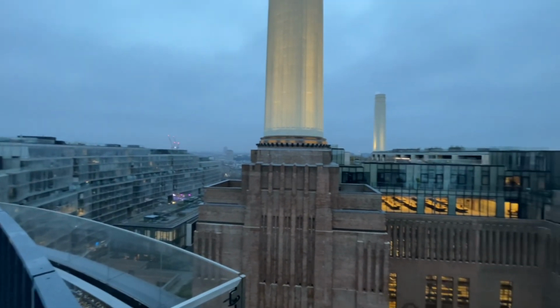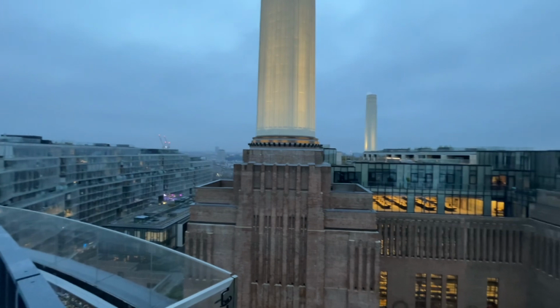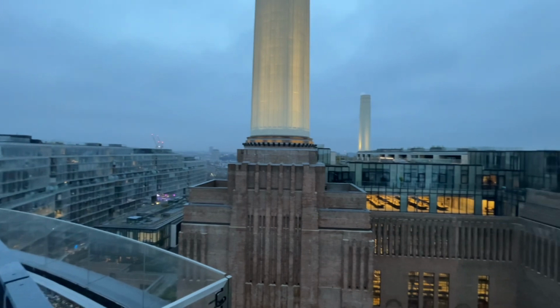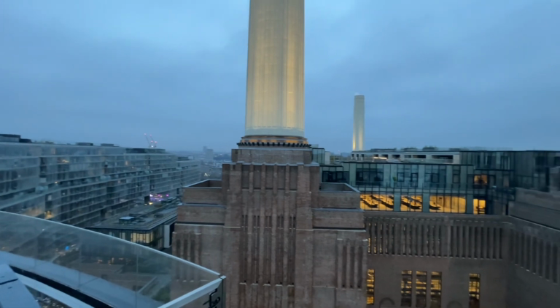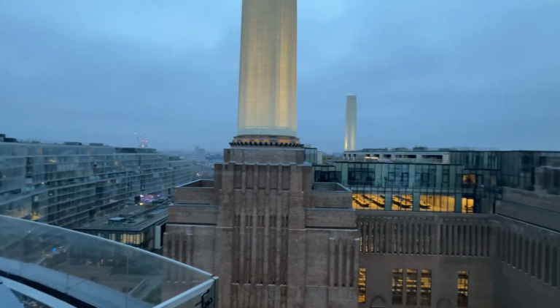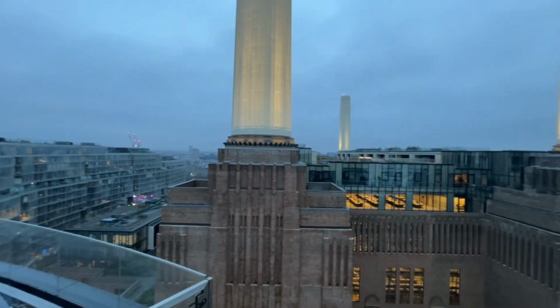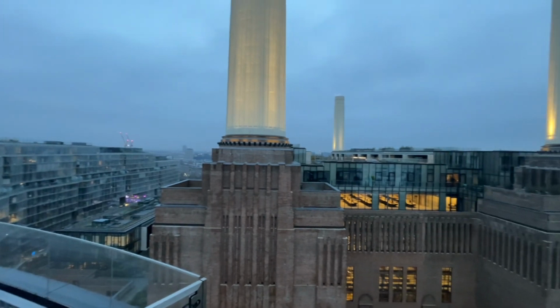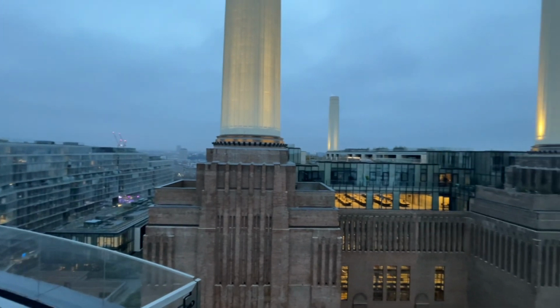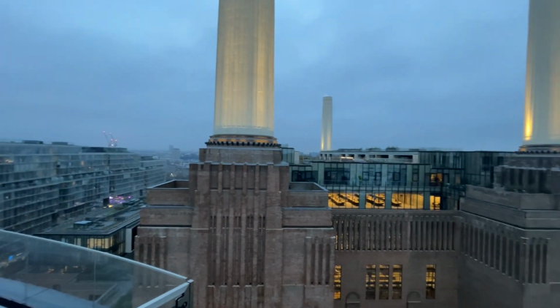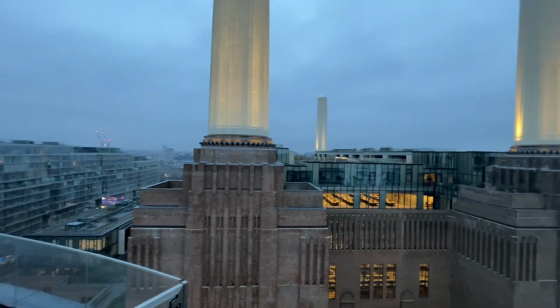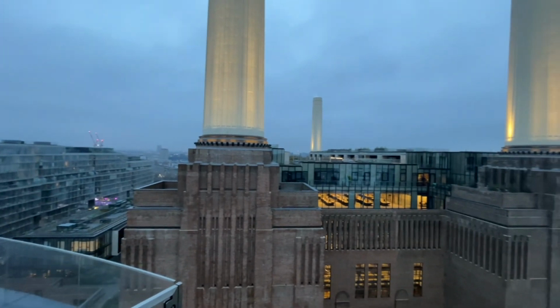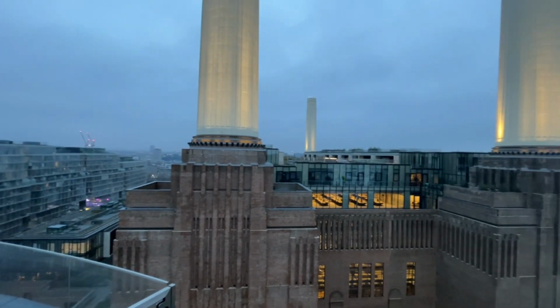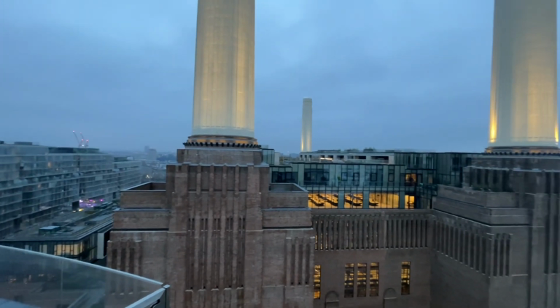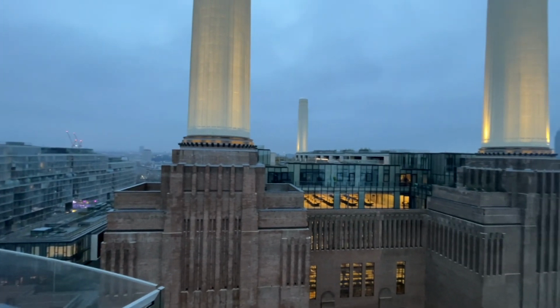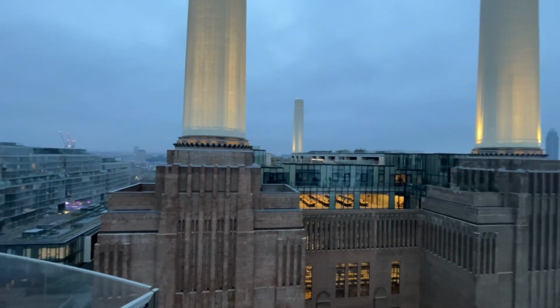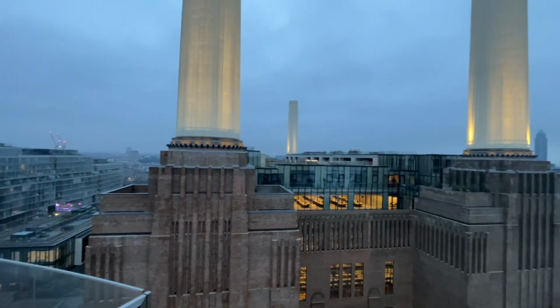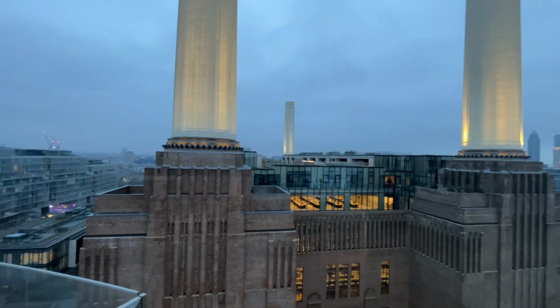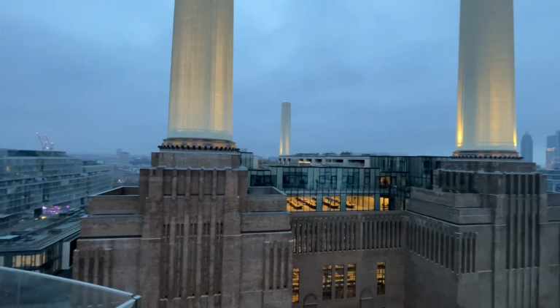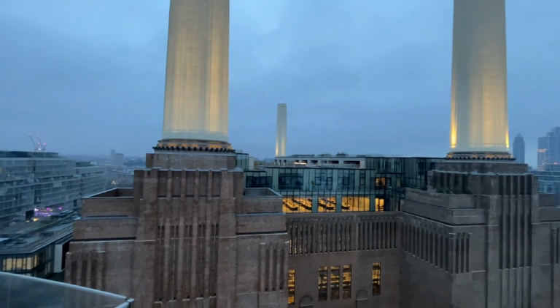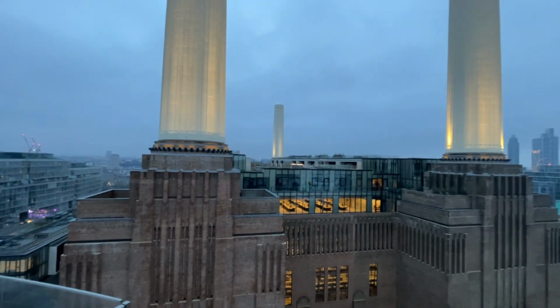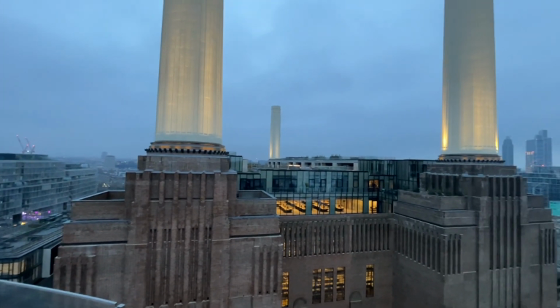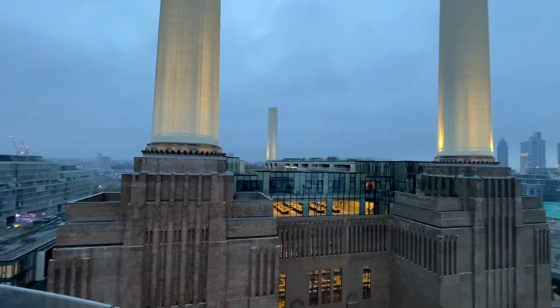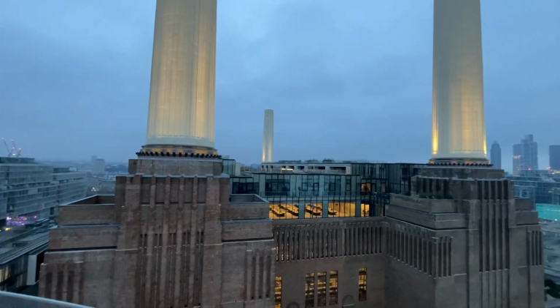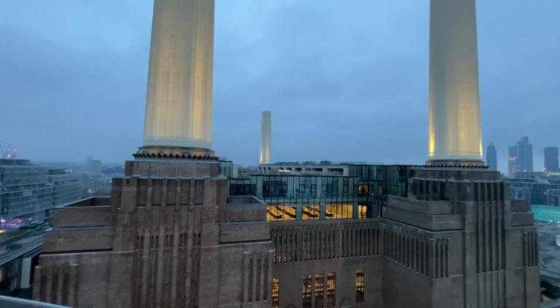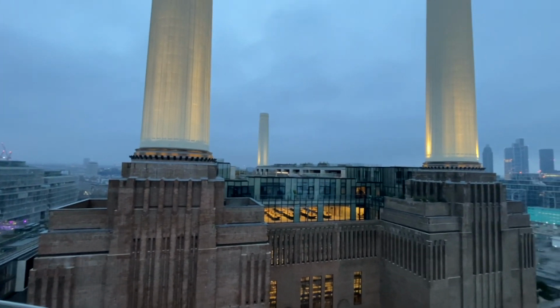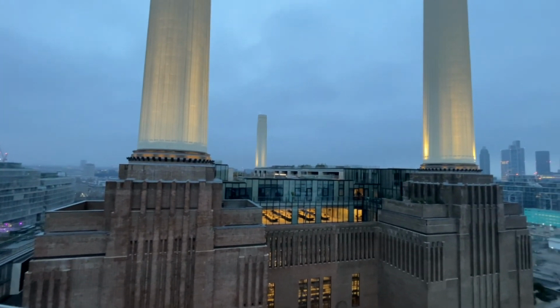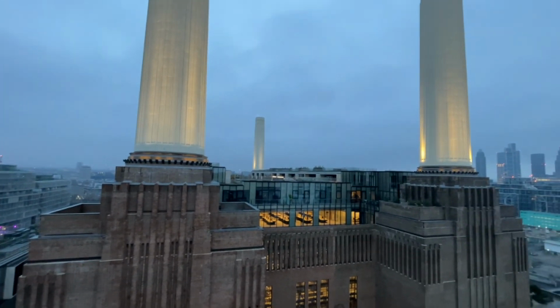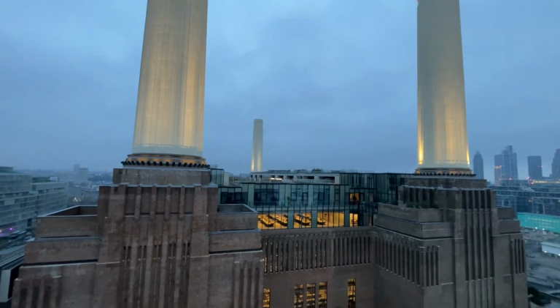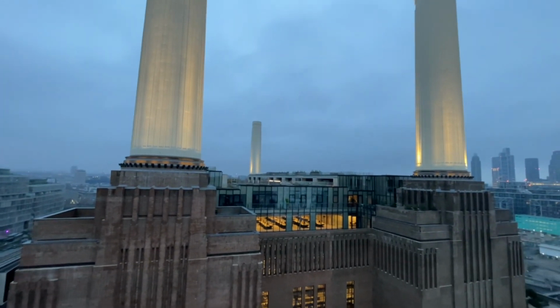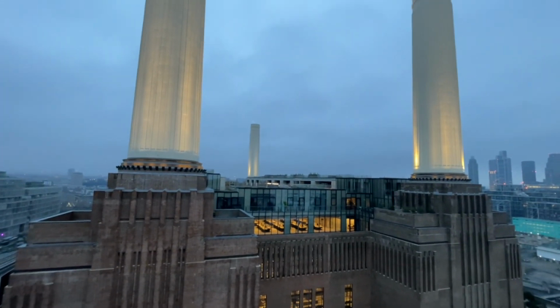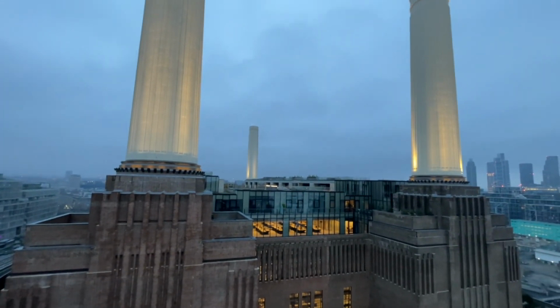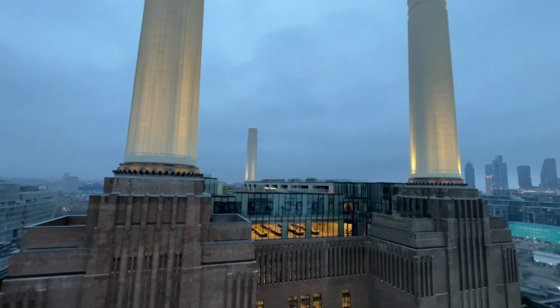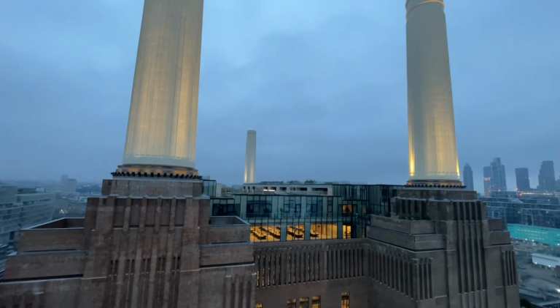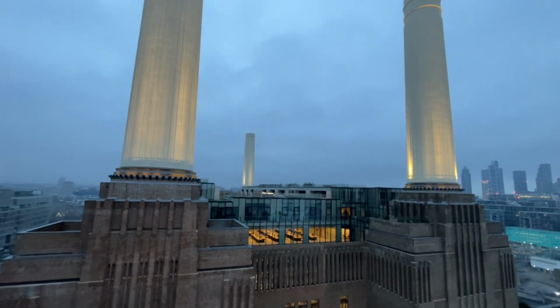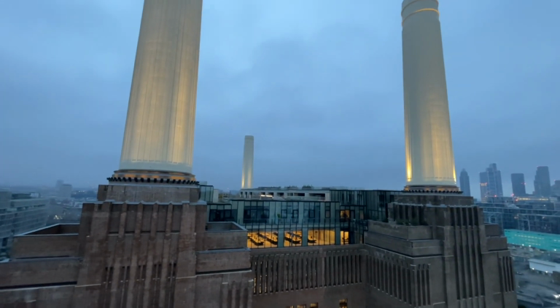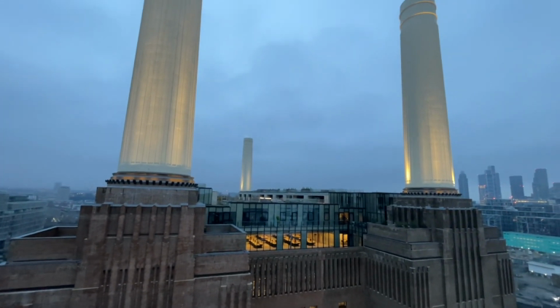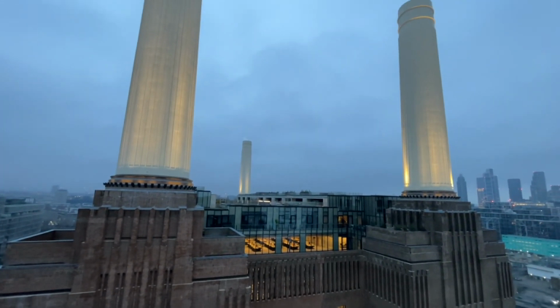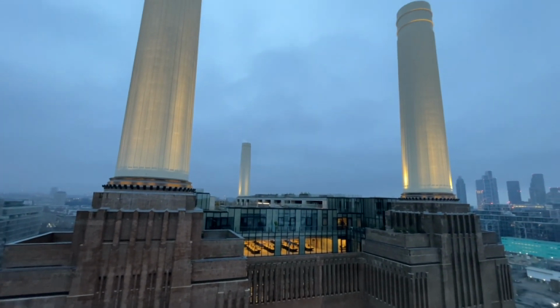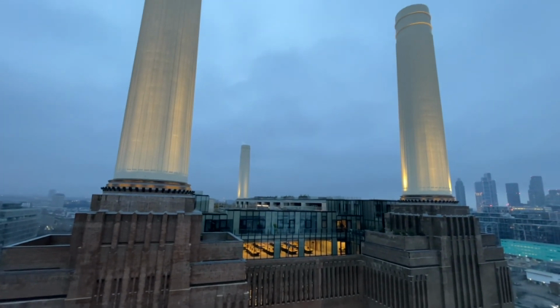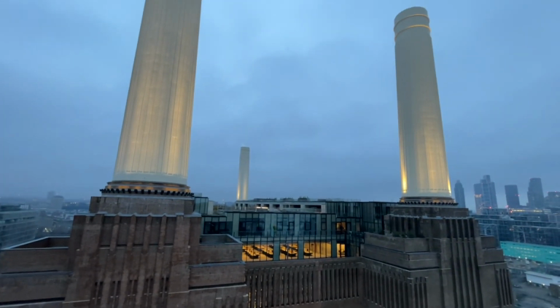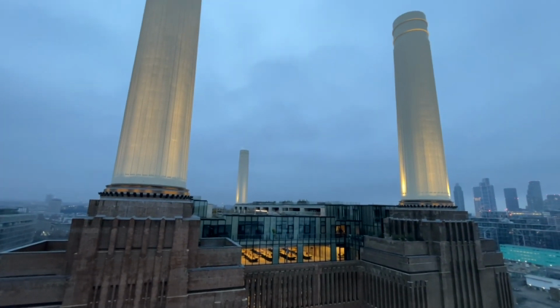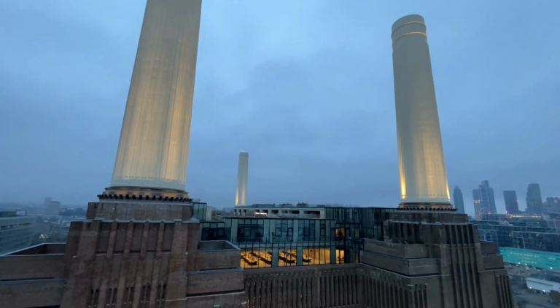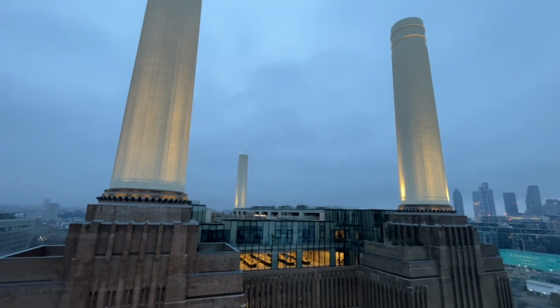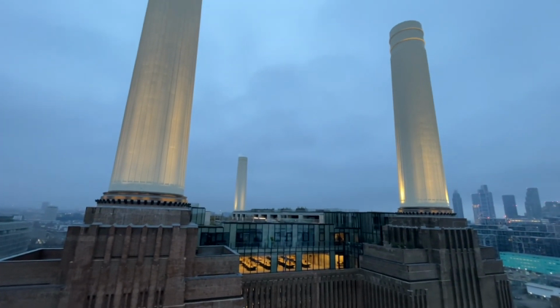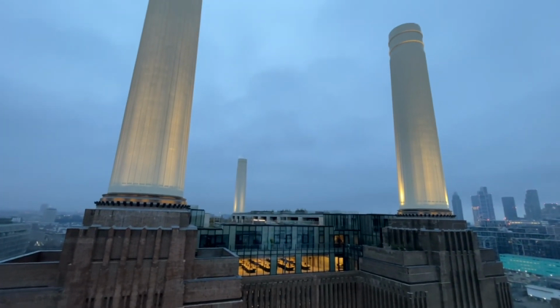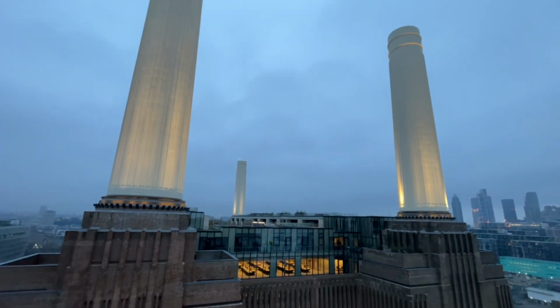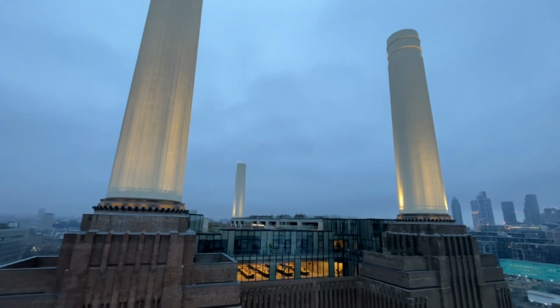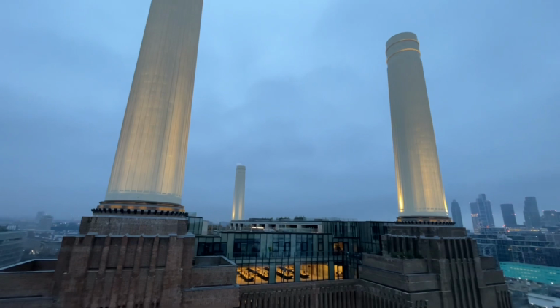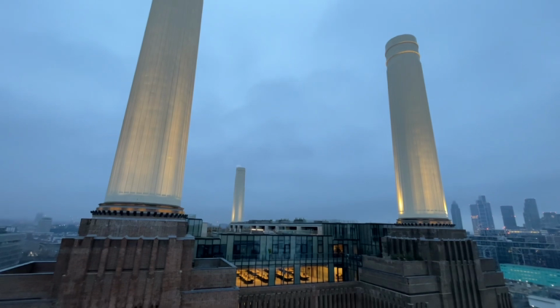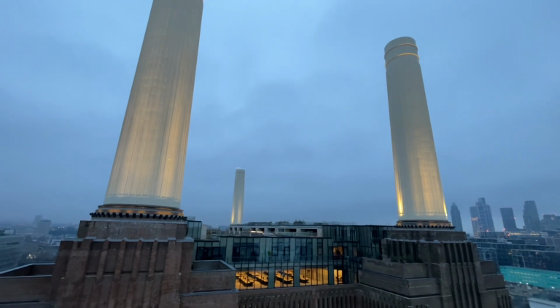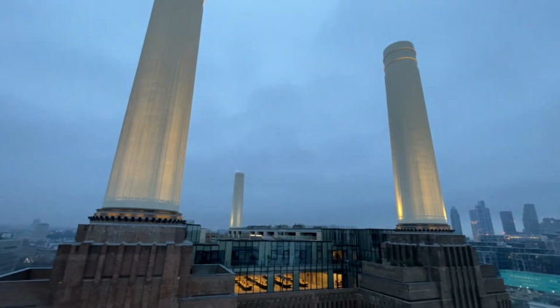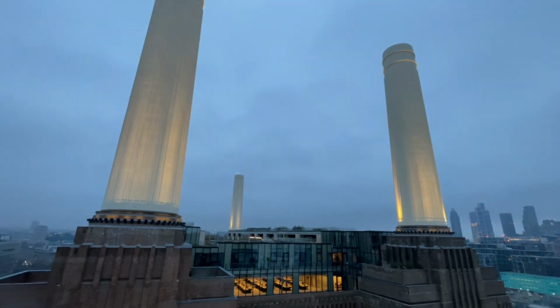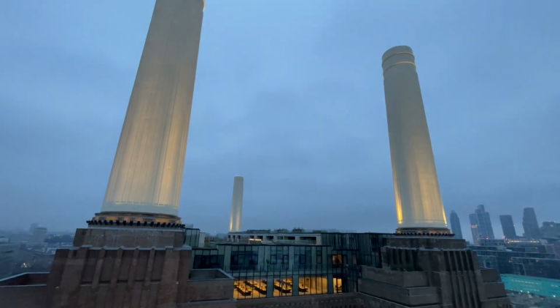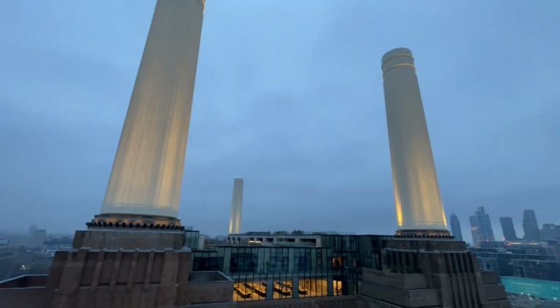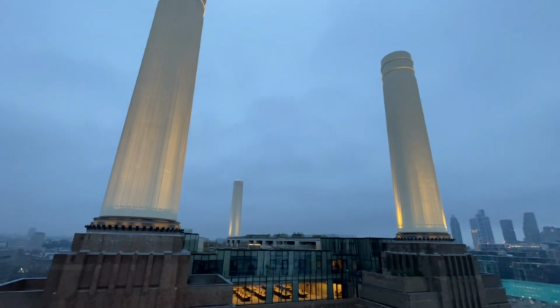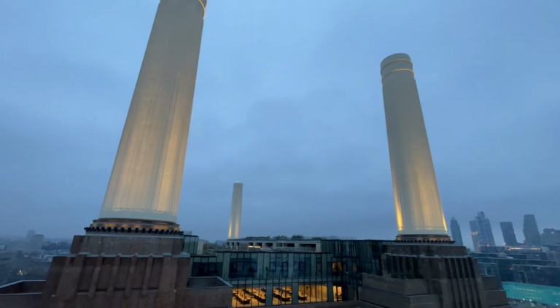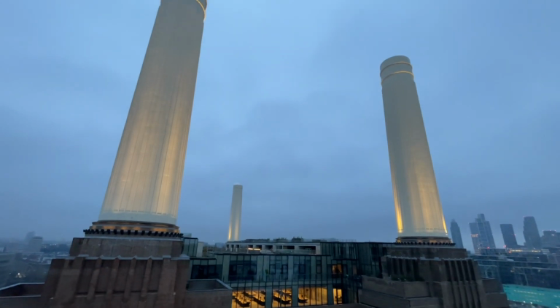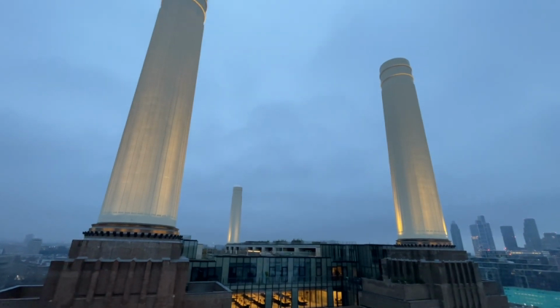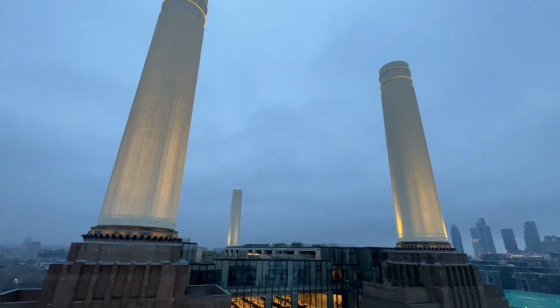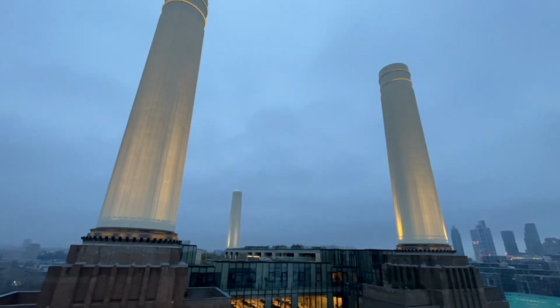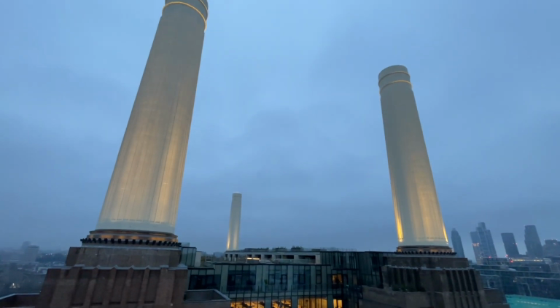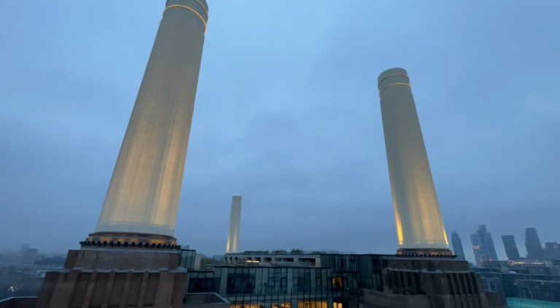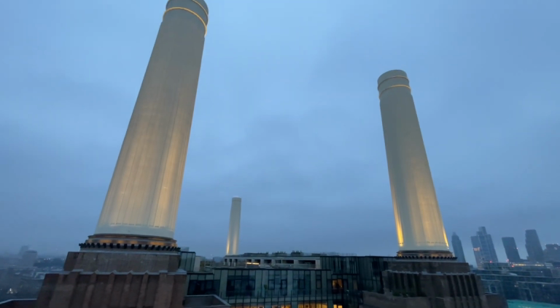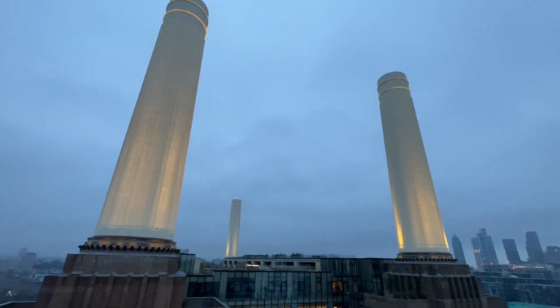To some of you this is just Battersea Power Station - to me this is architecture and history.